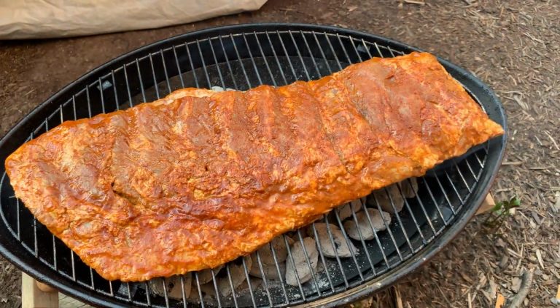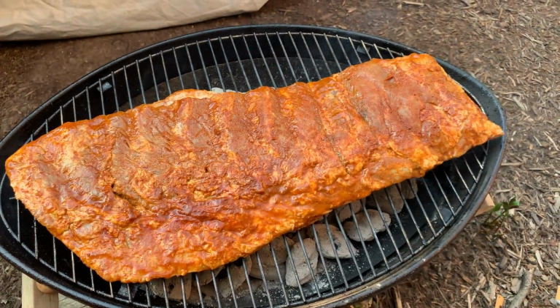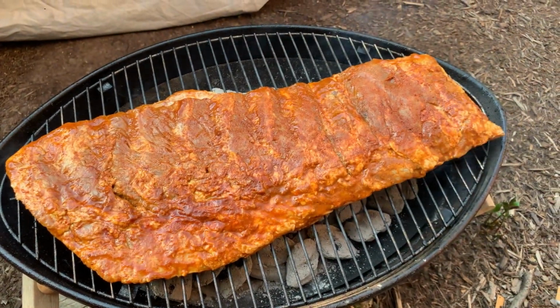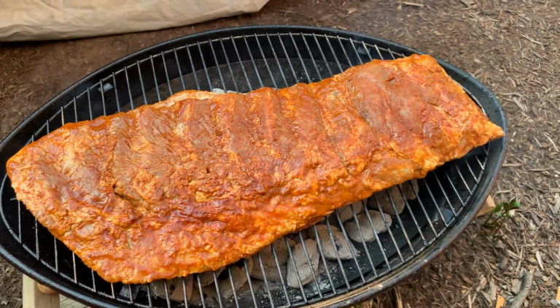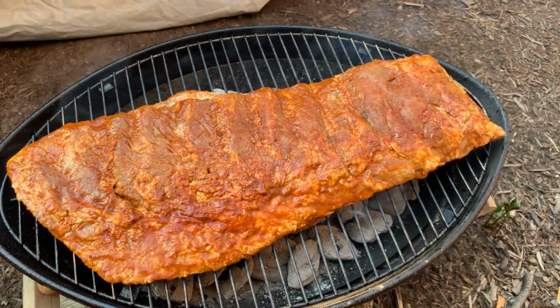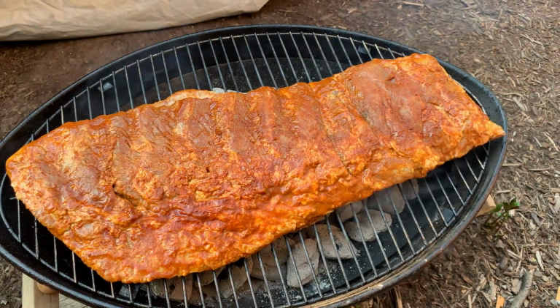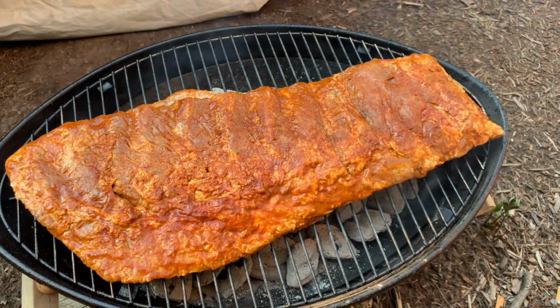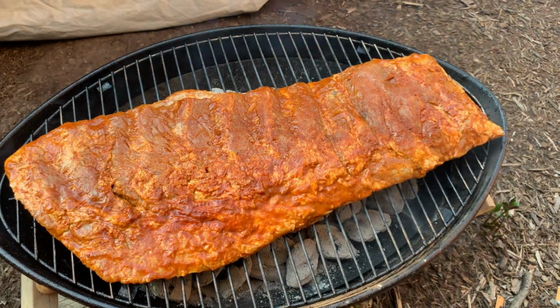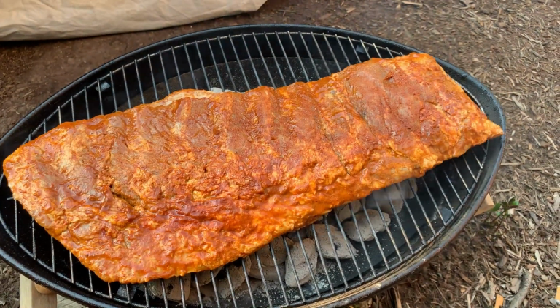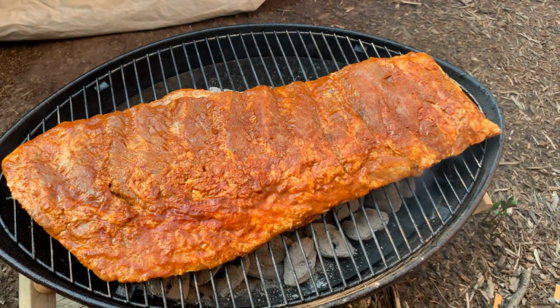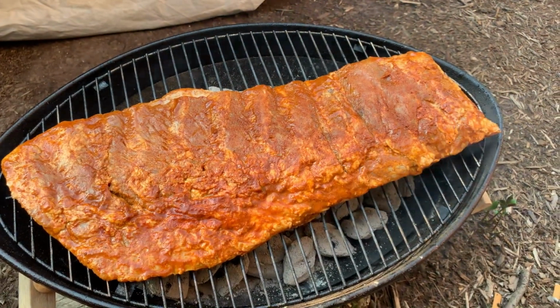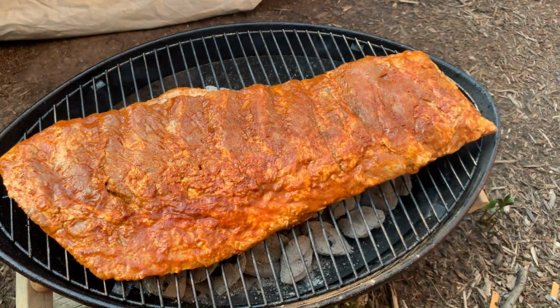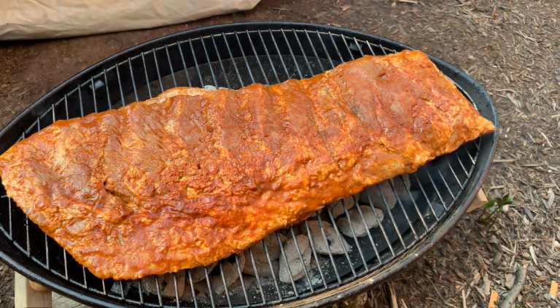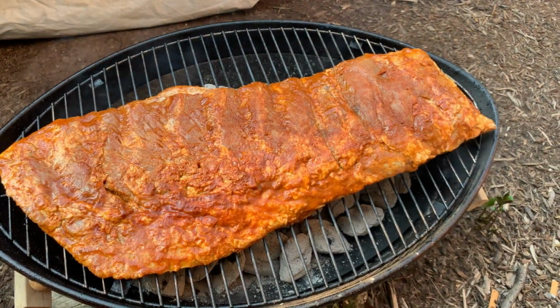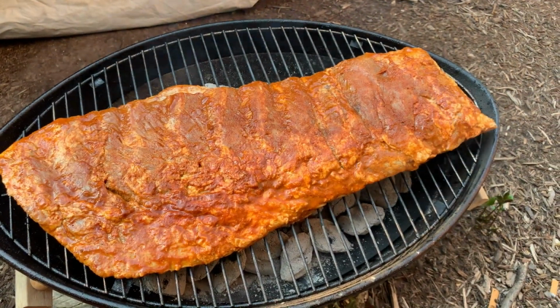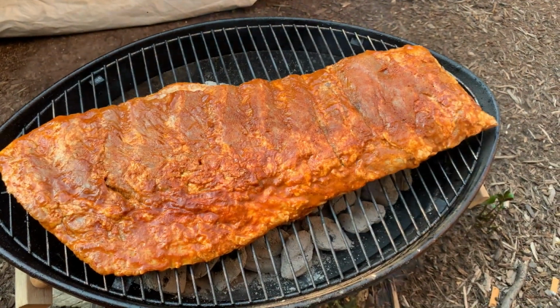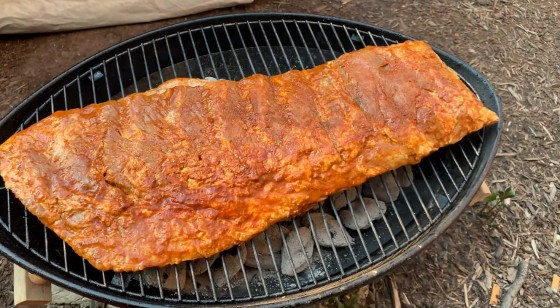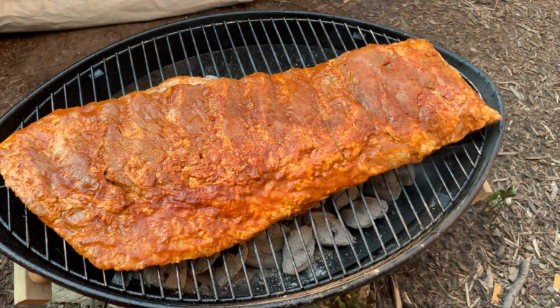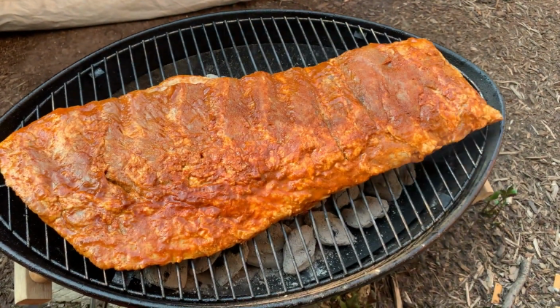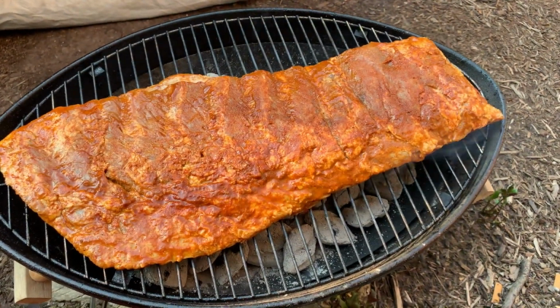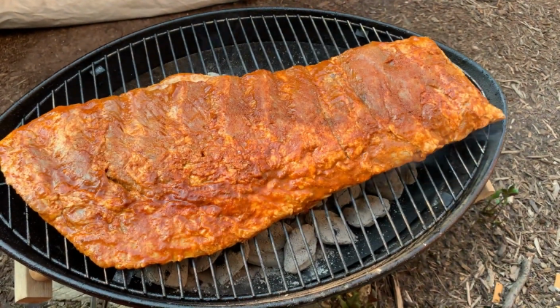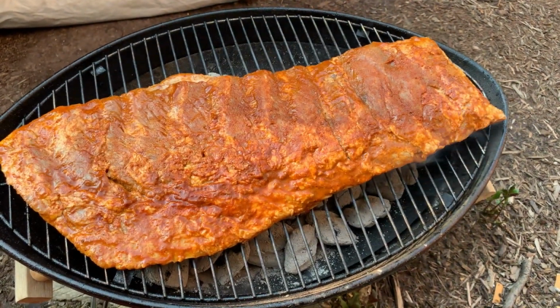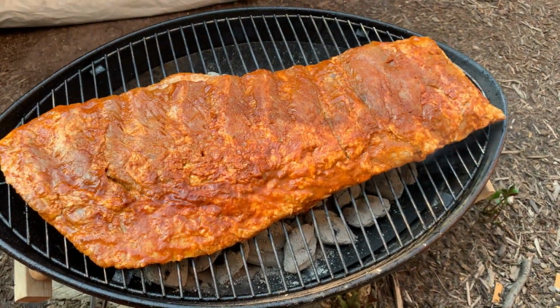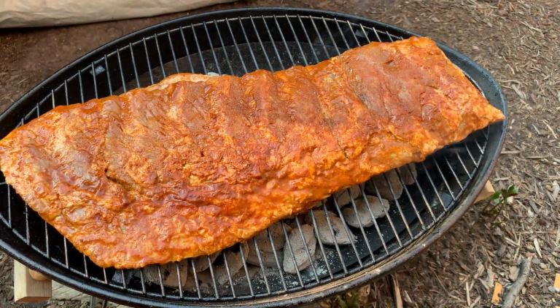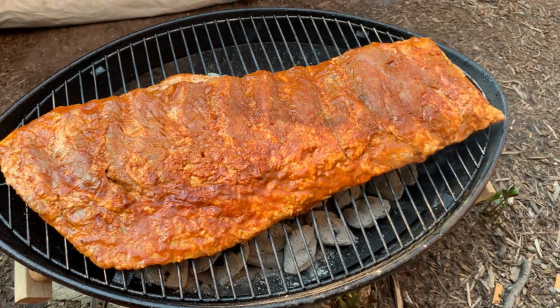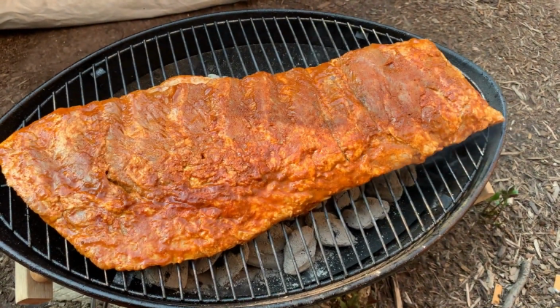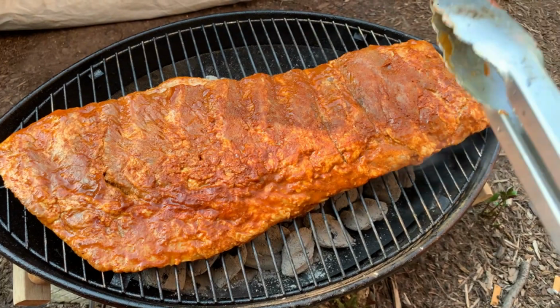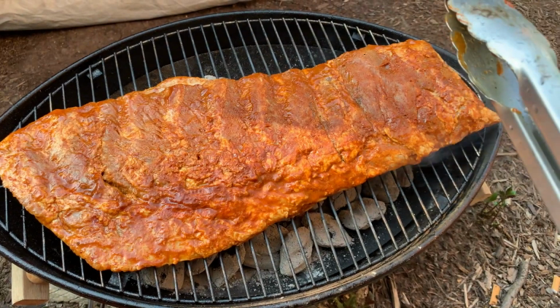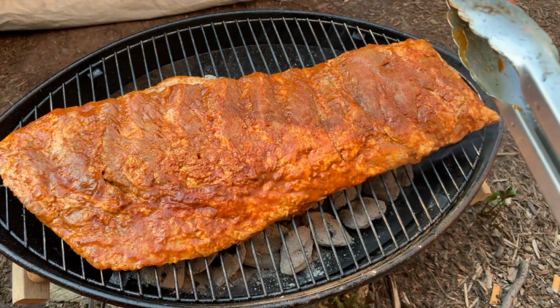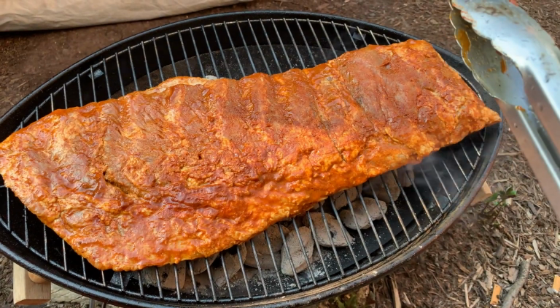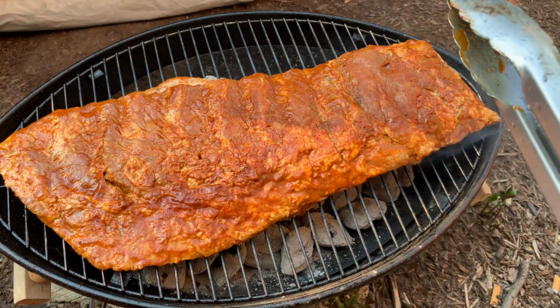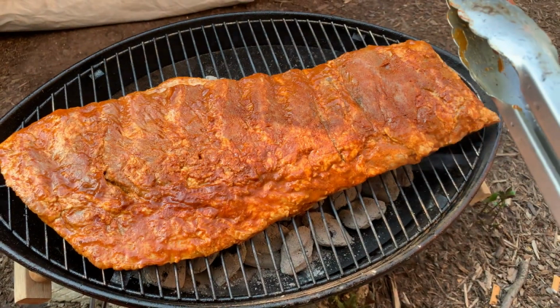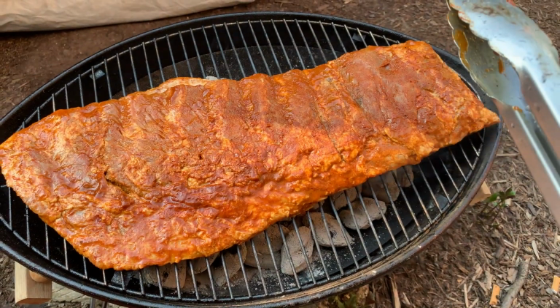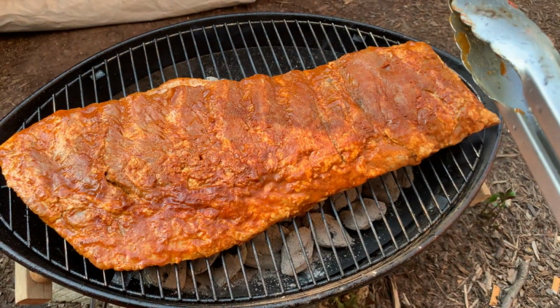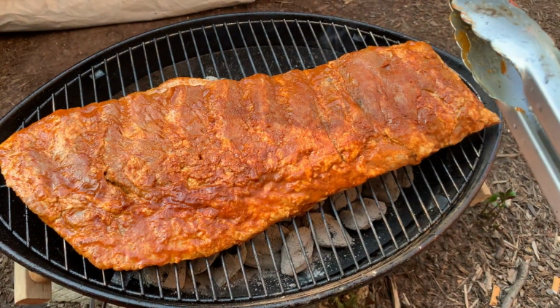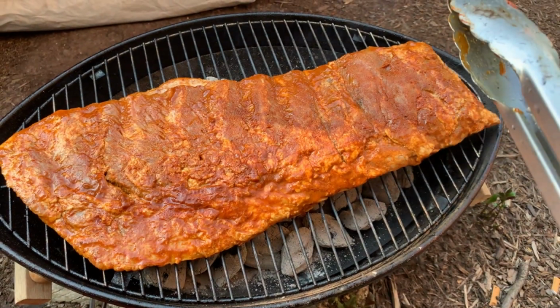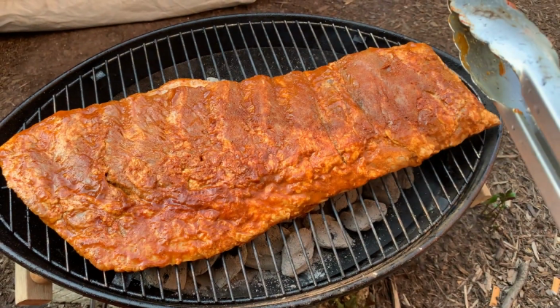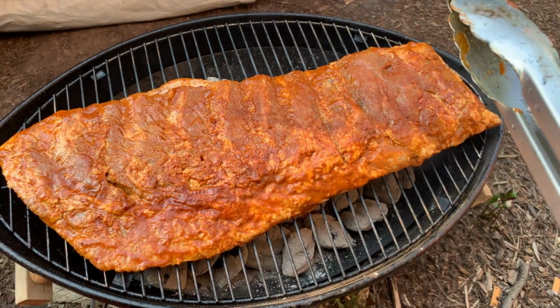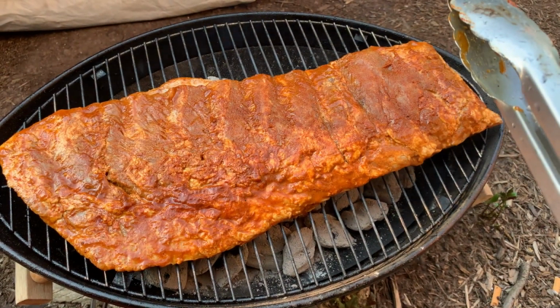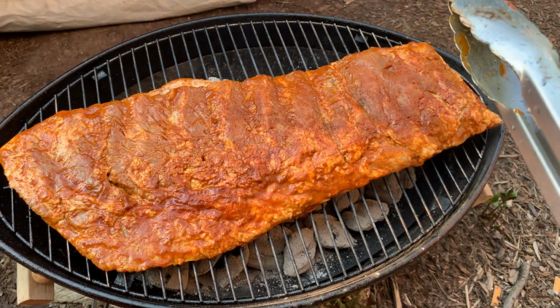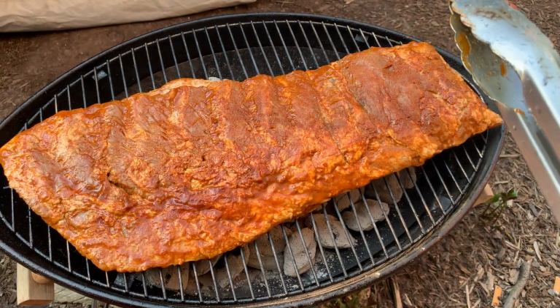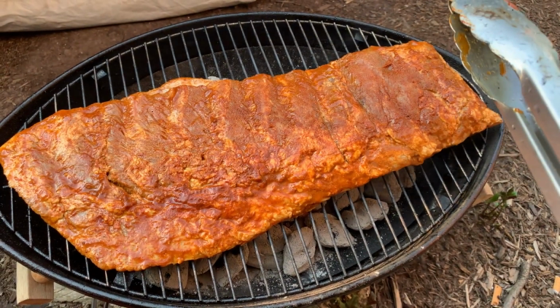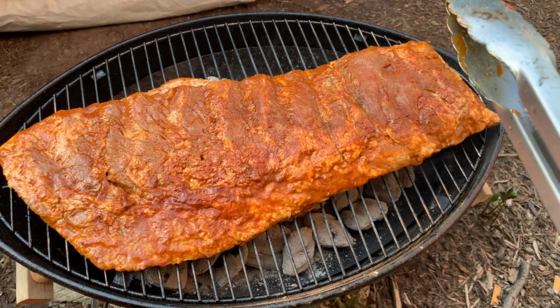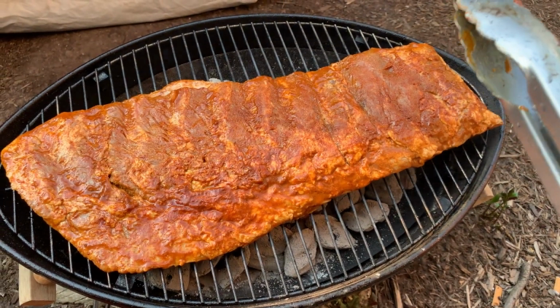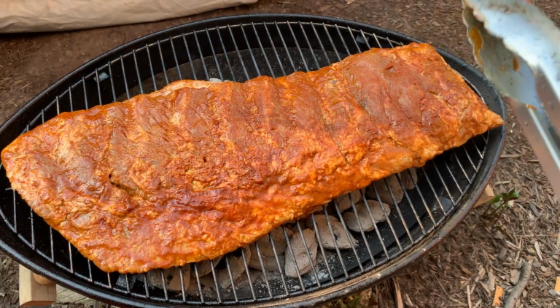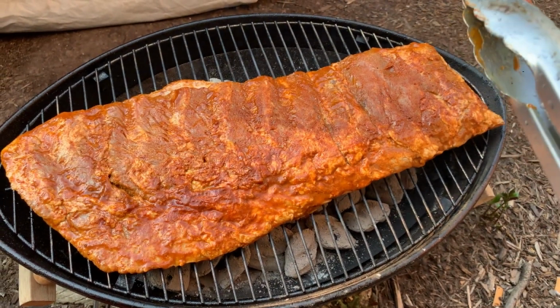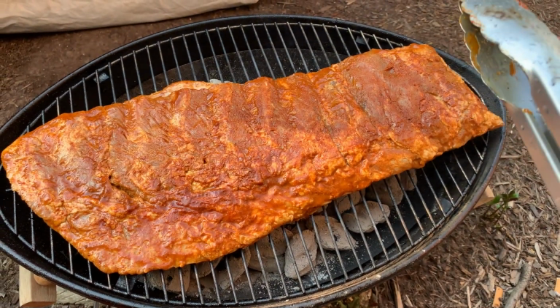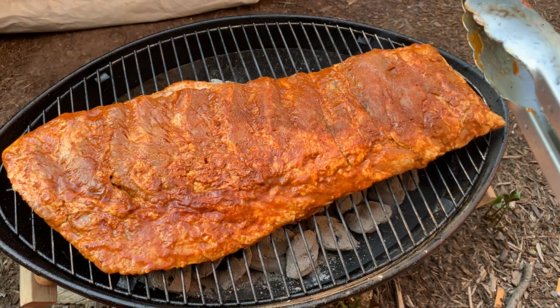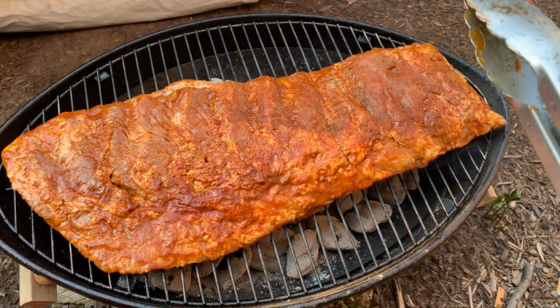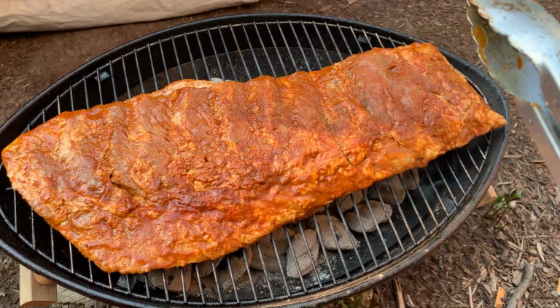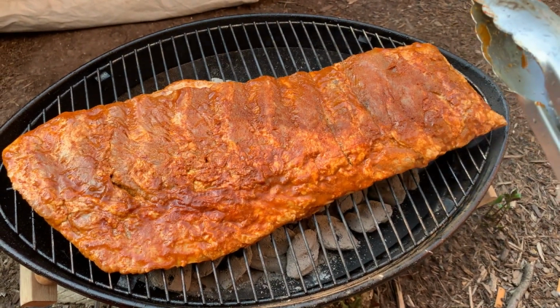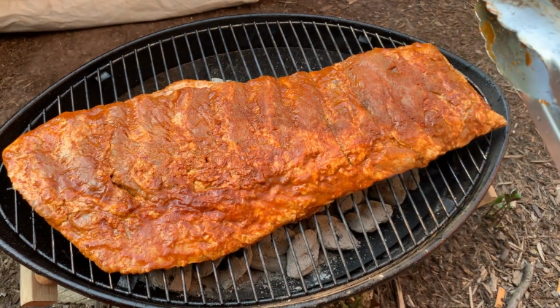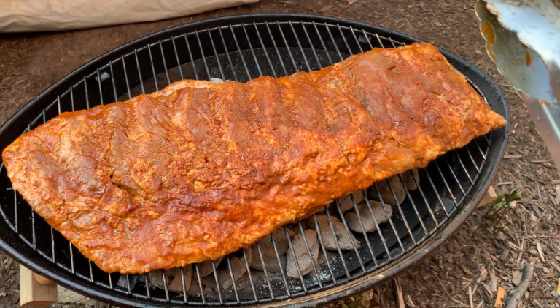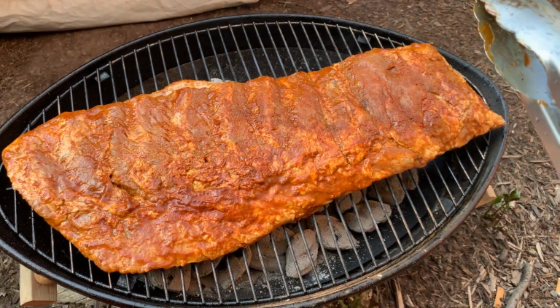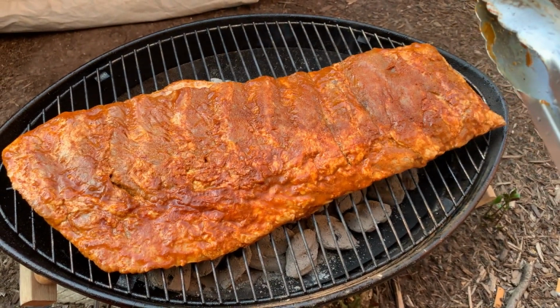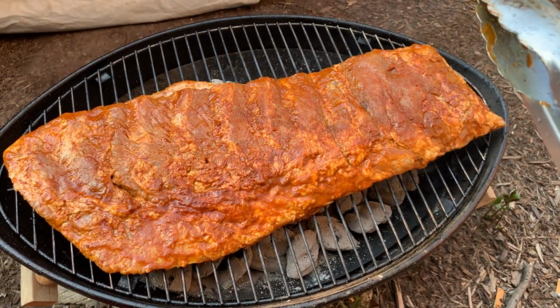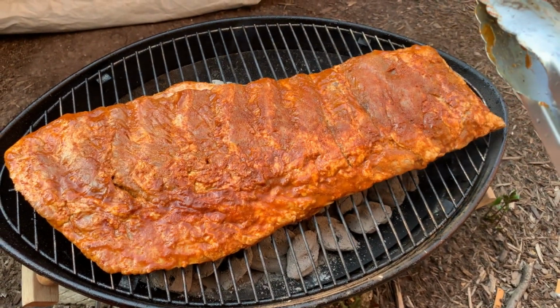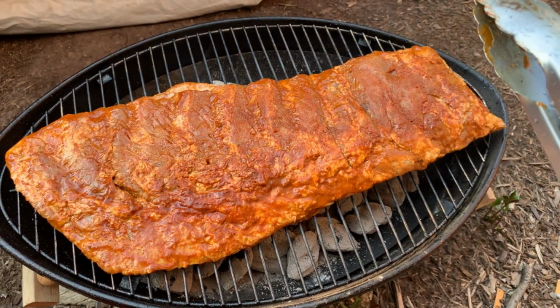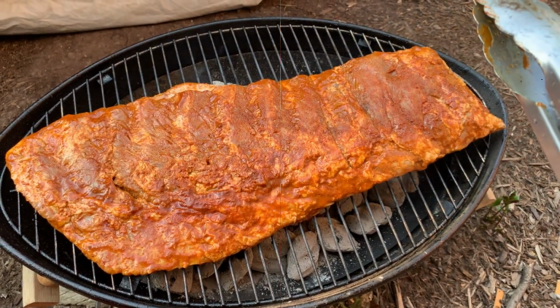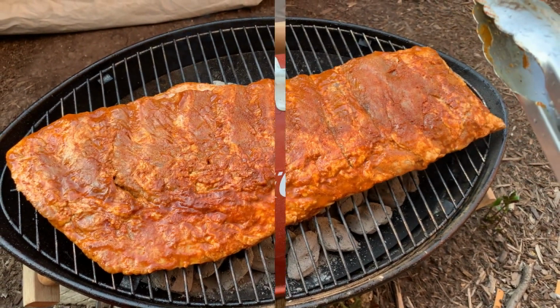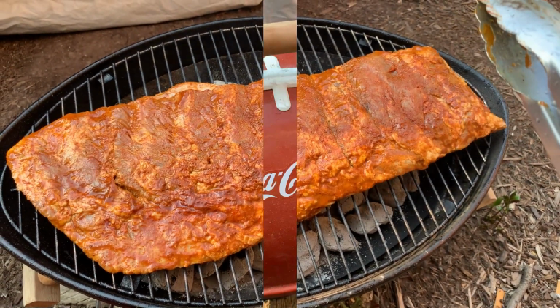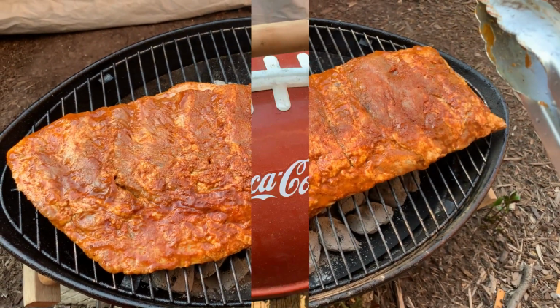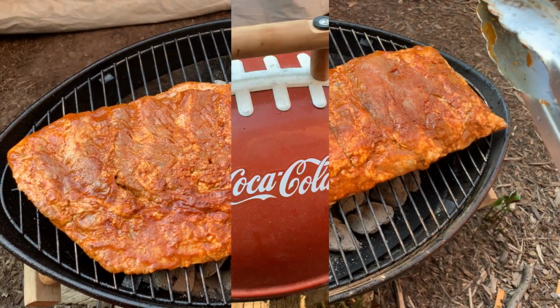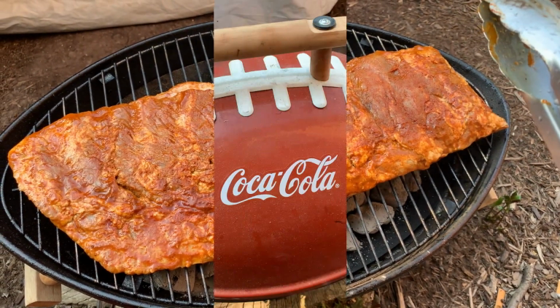That thing is going to look good. Now we're going to go ahead and let that rock out on the grill for a few, and we're going to come back and check it in a few minutes.